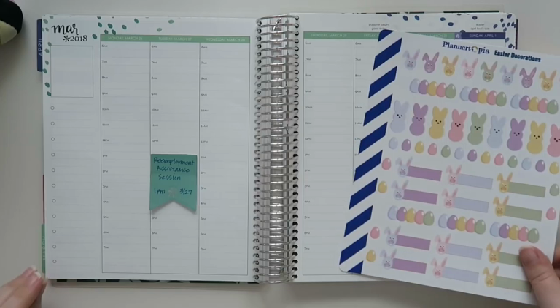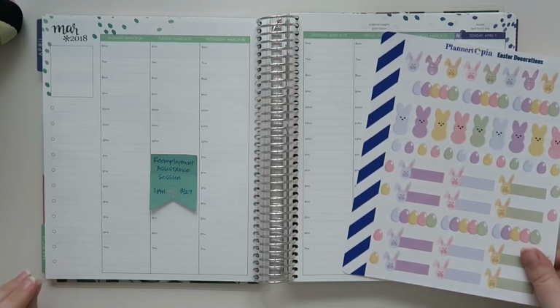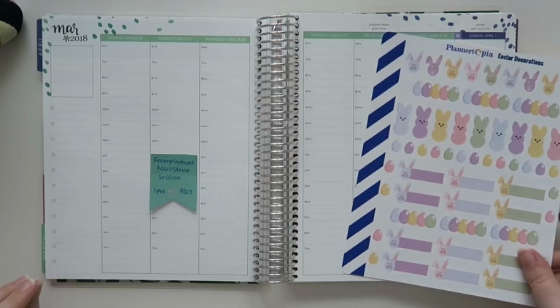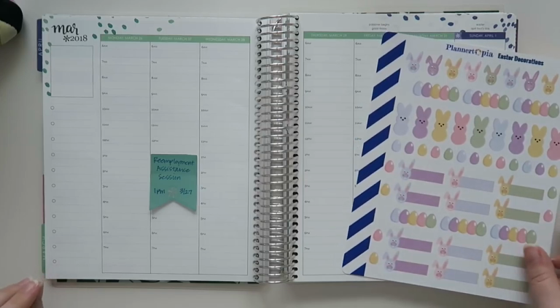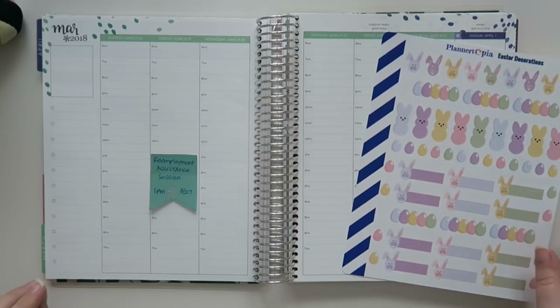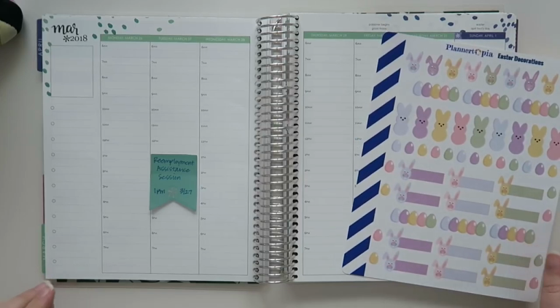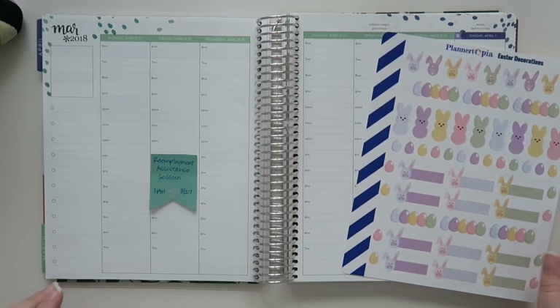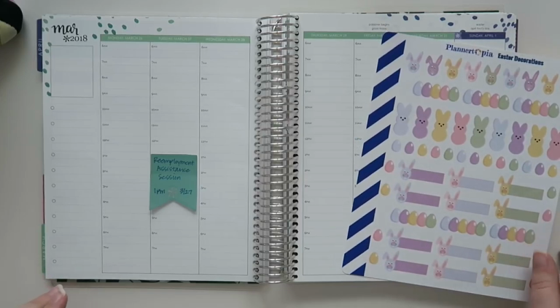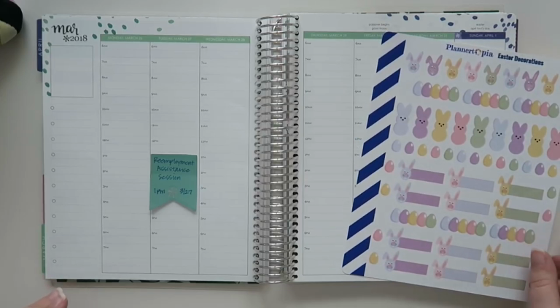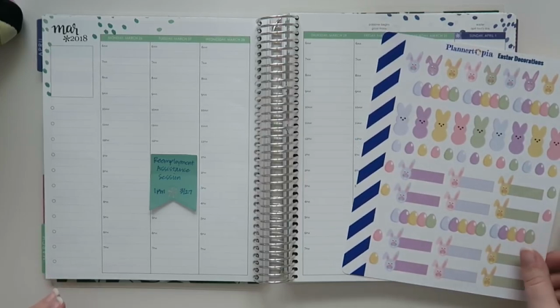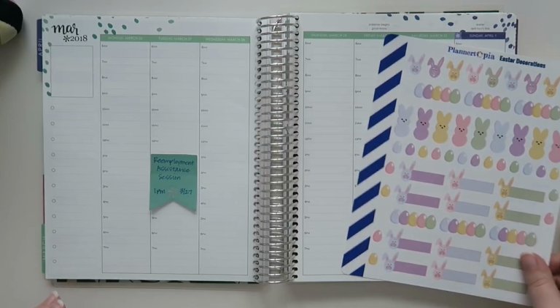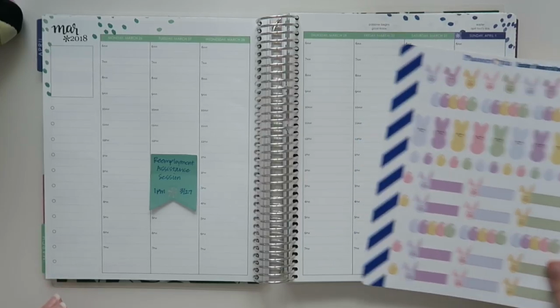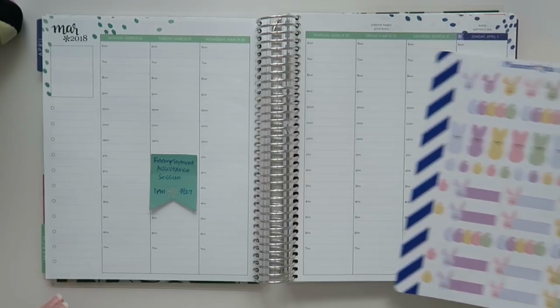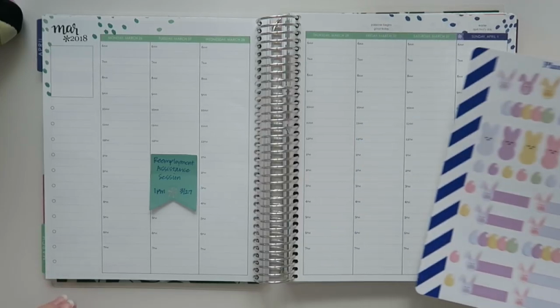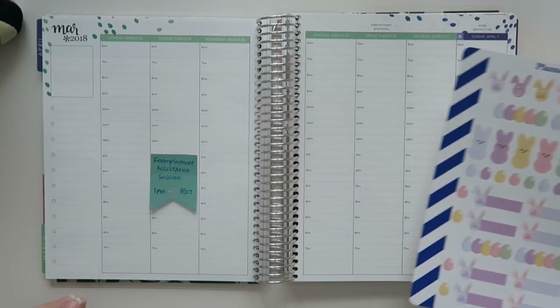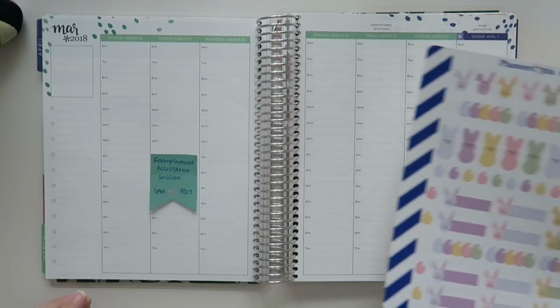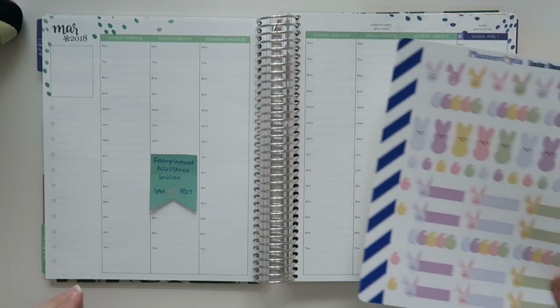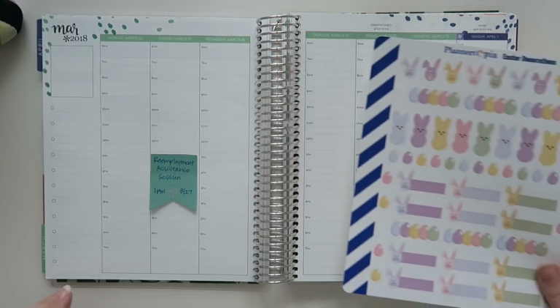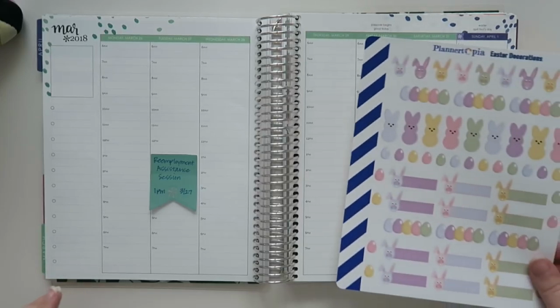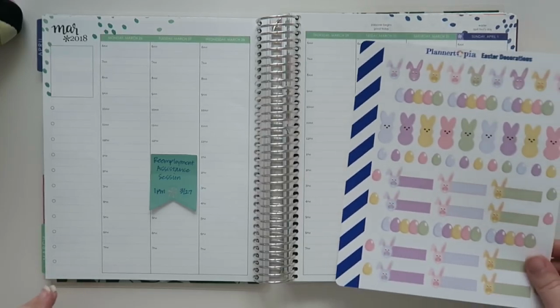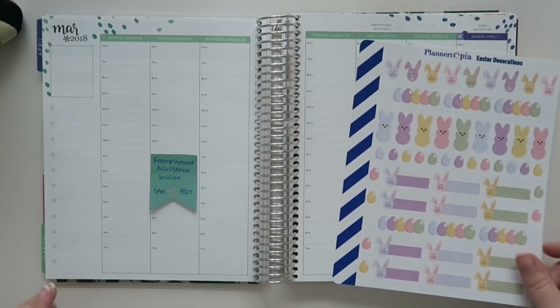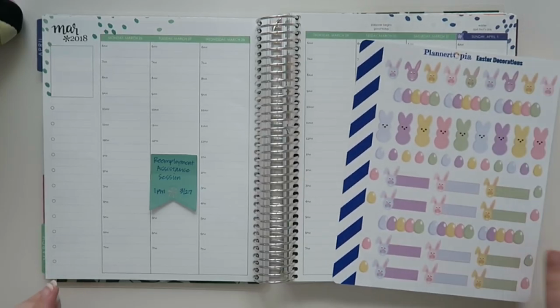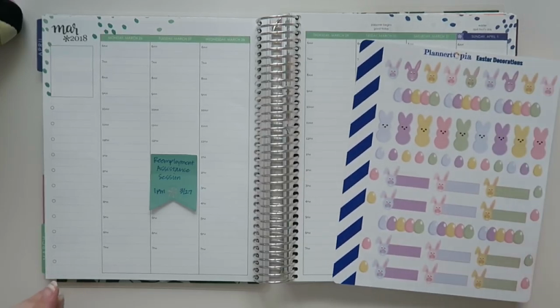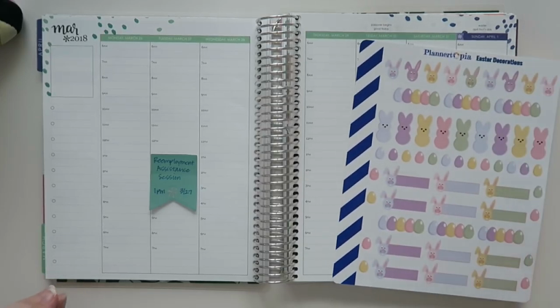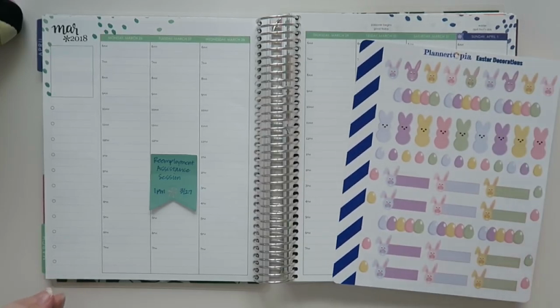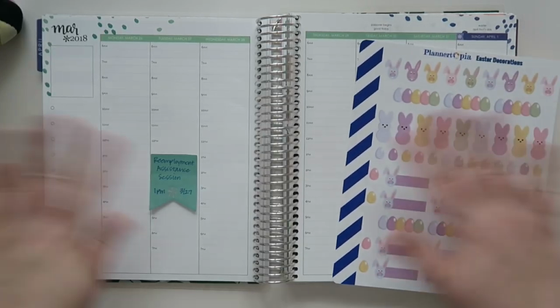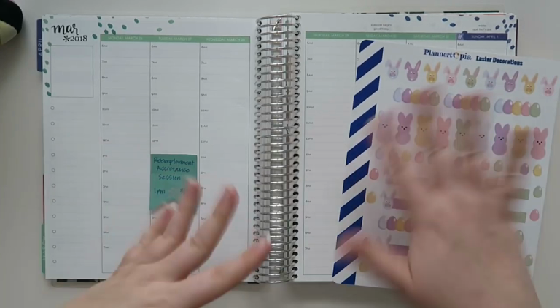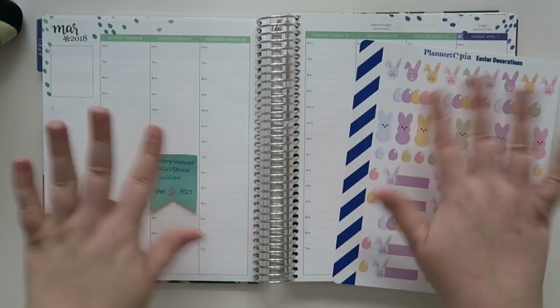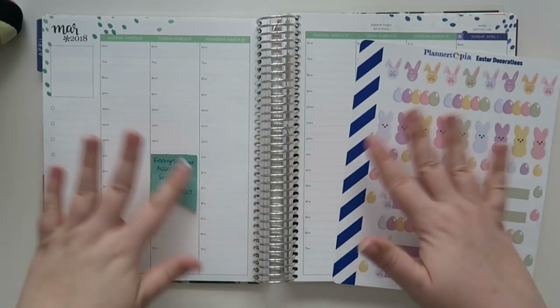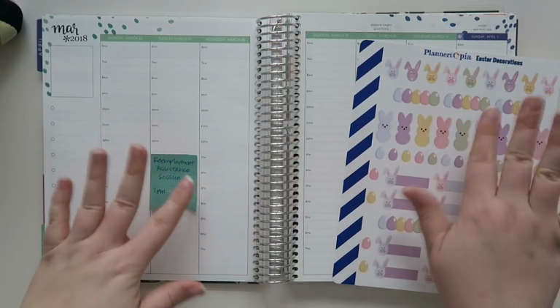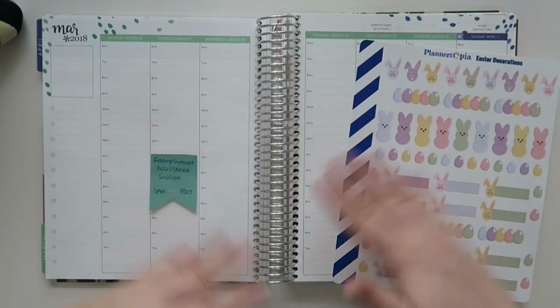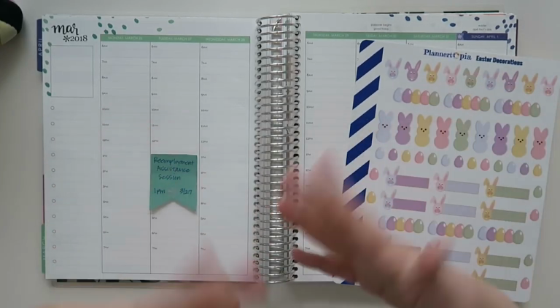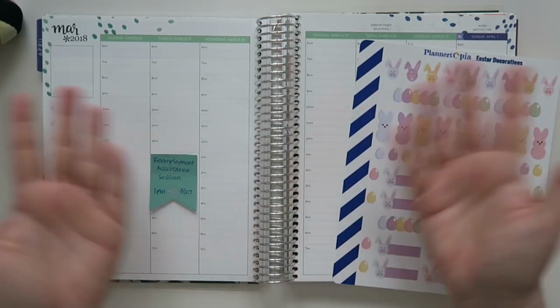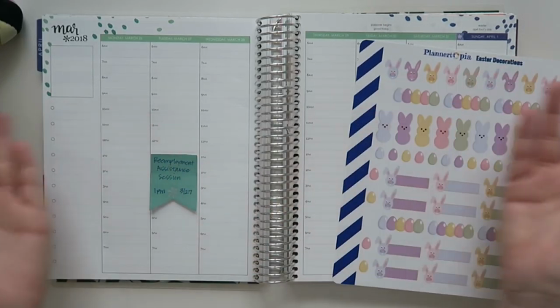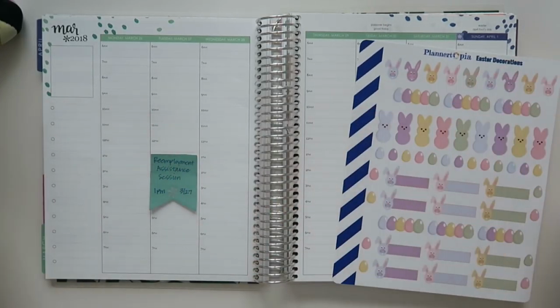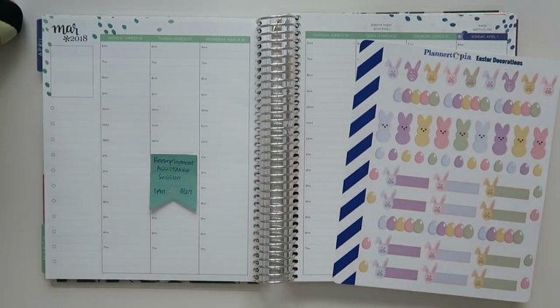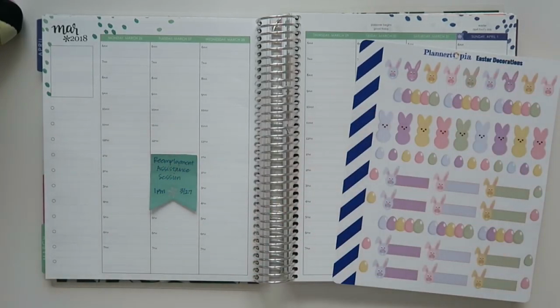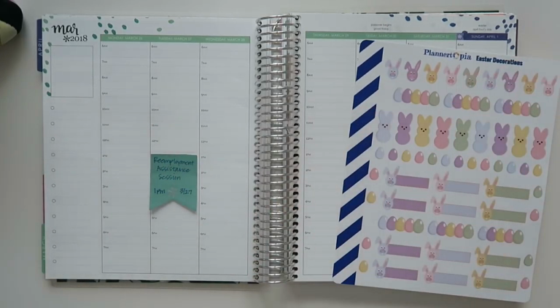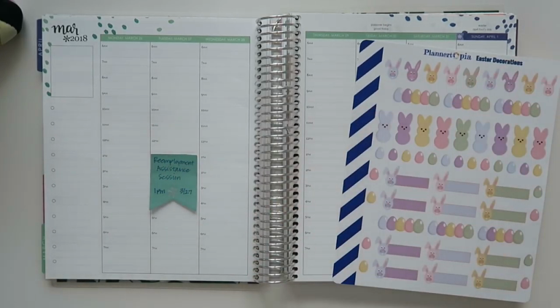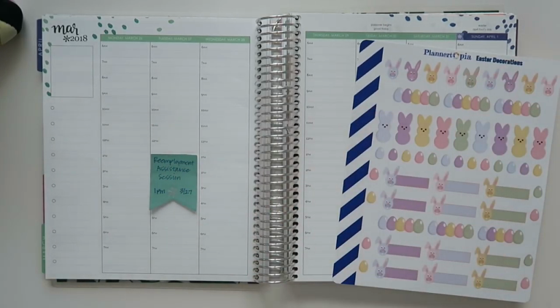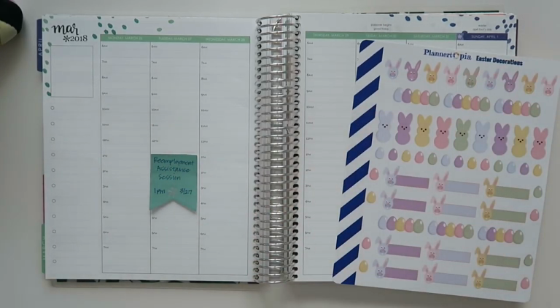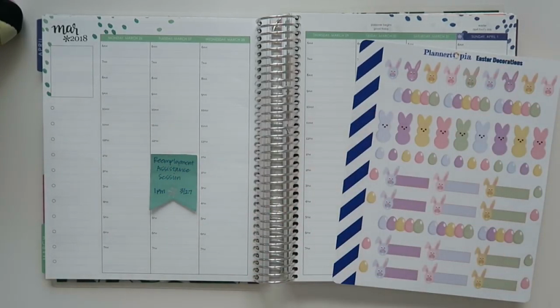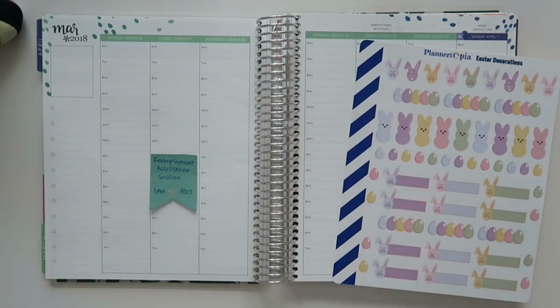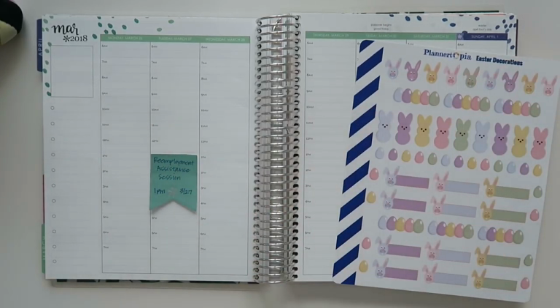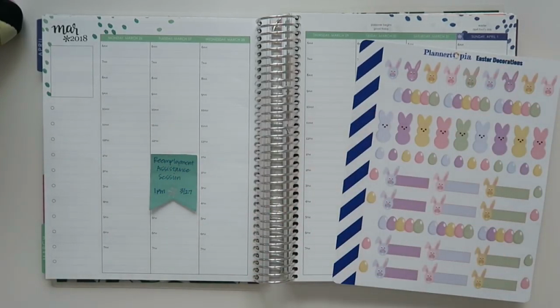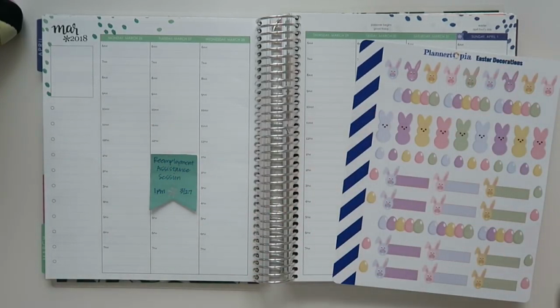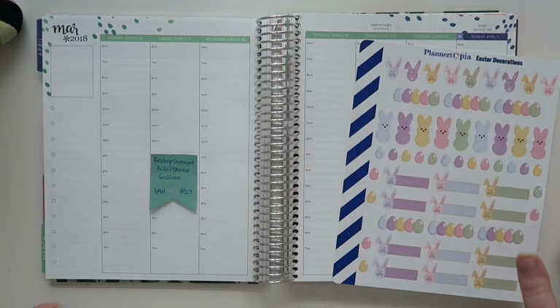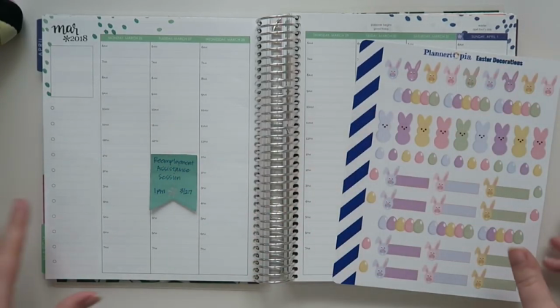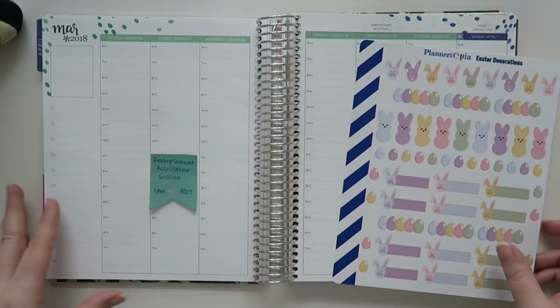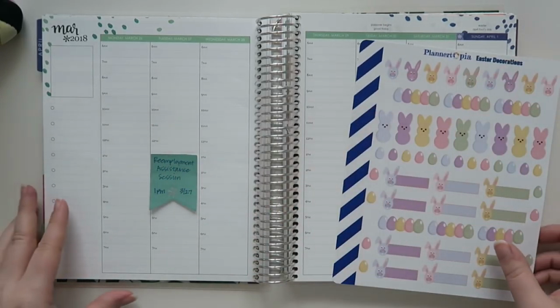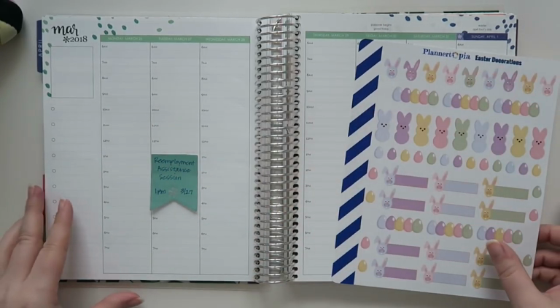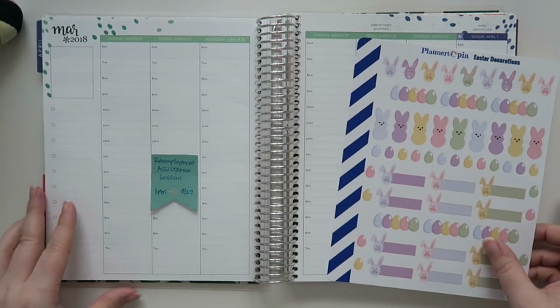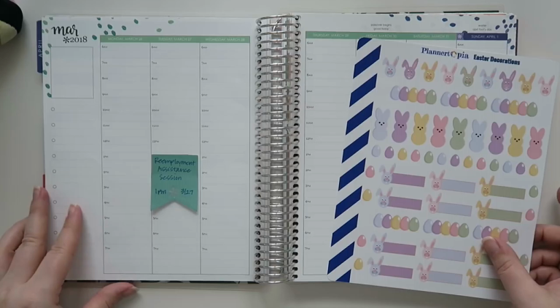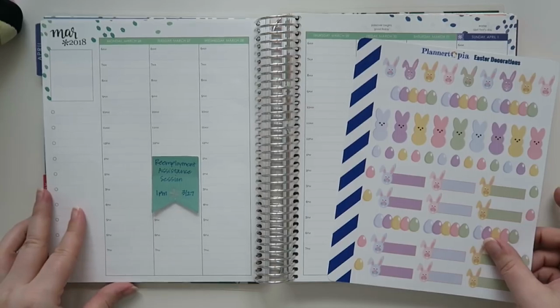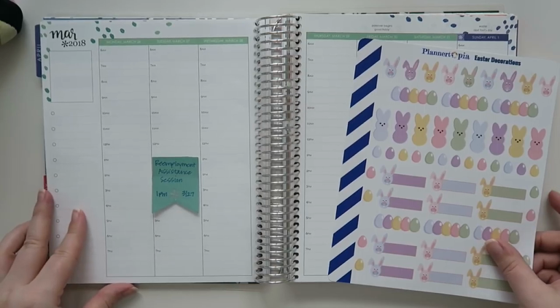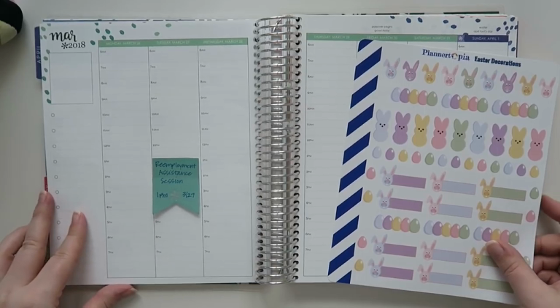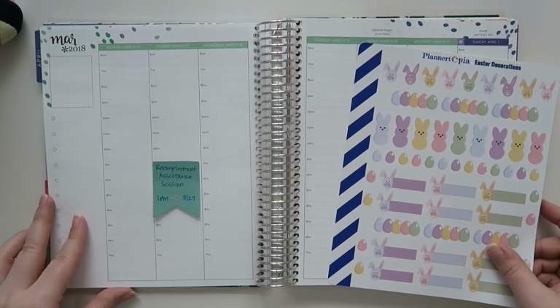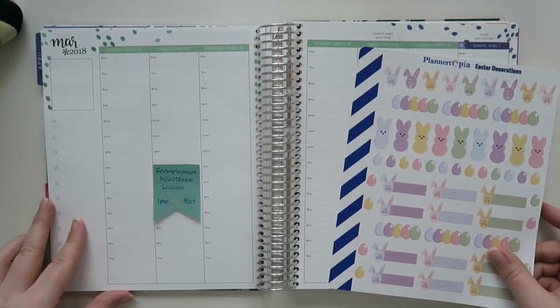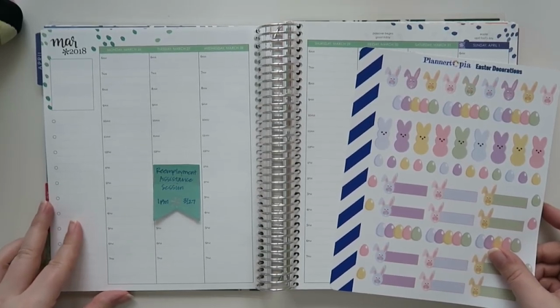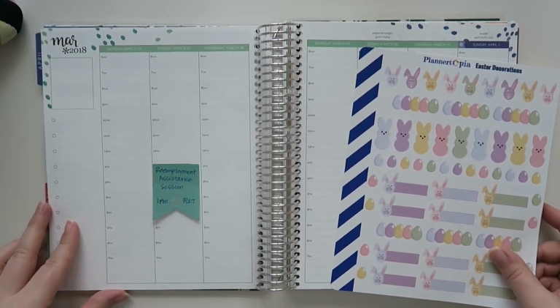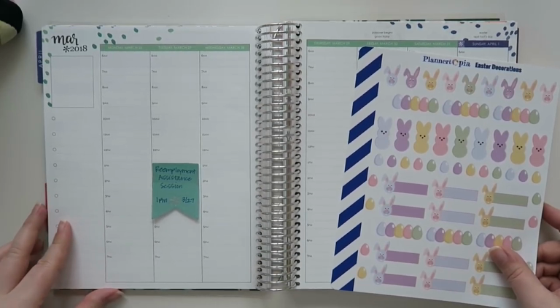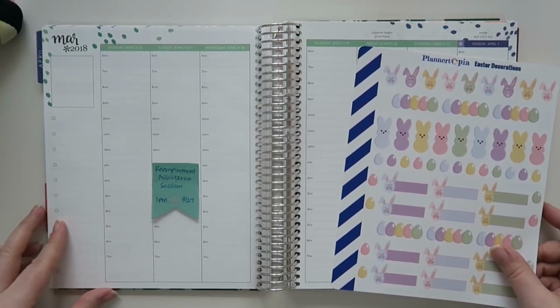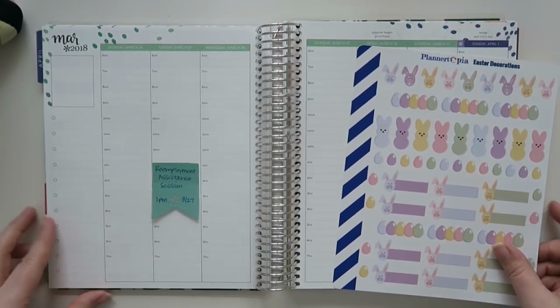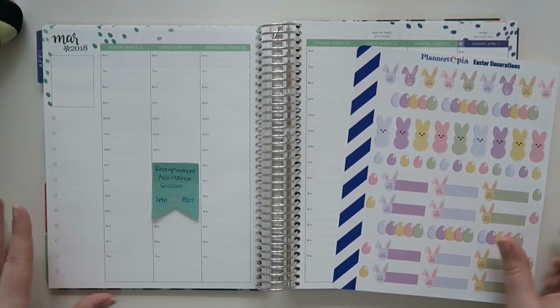Hey there, friends! Hello and welcome back to my channel. Today we're going to be doing a plan with me.